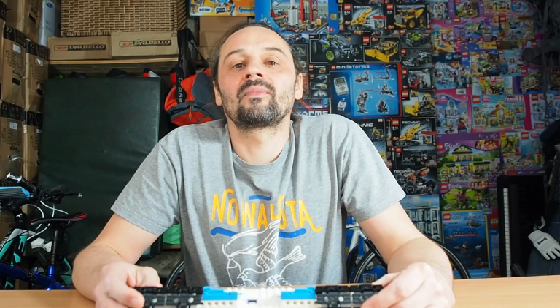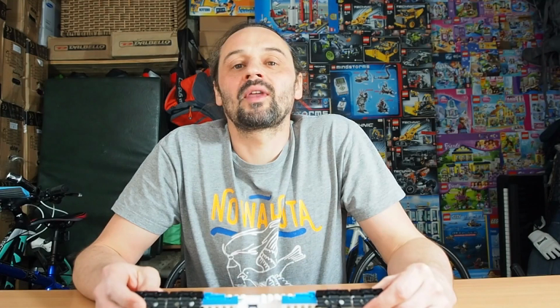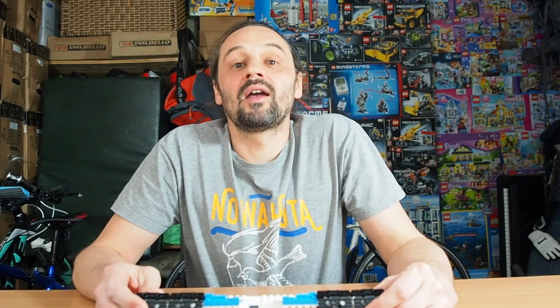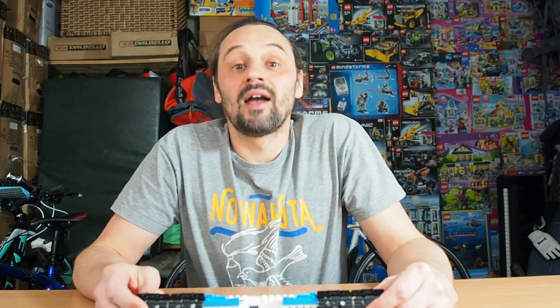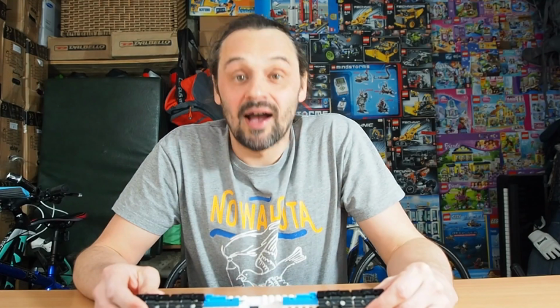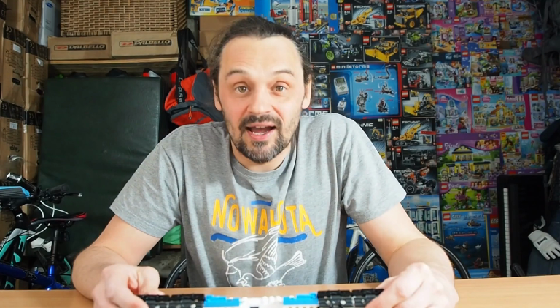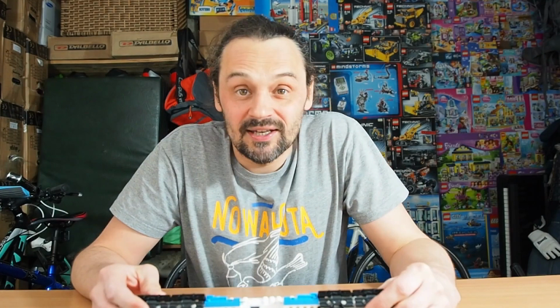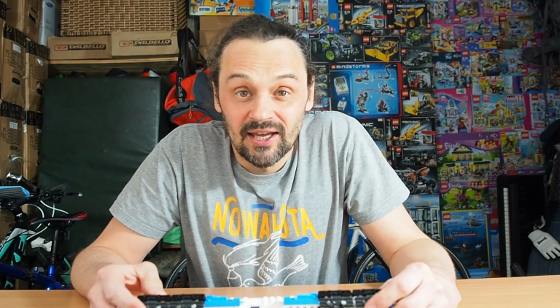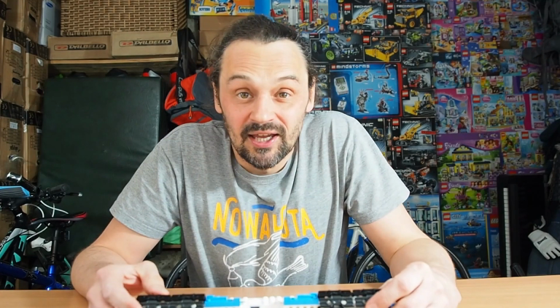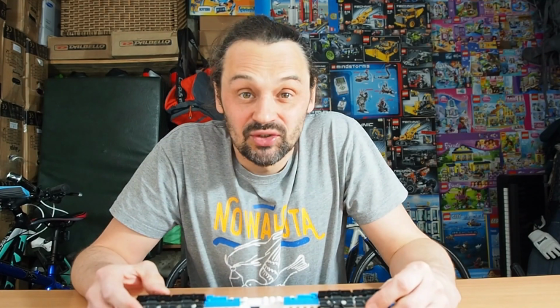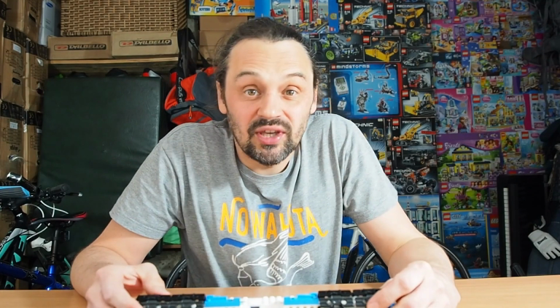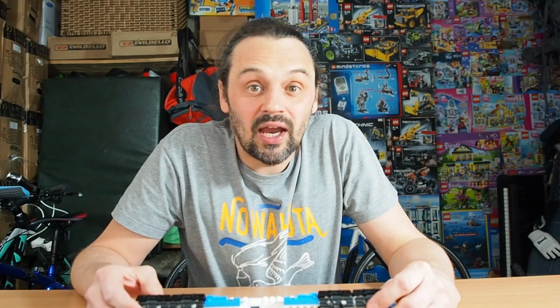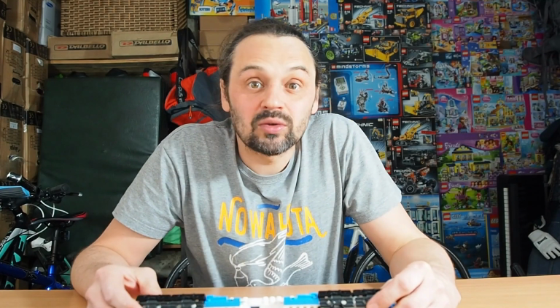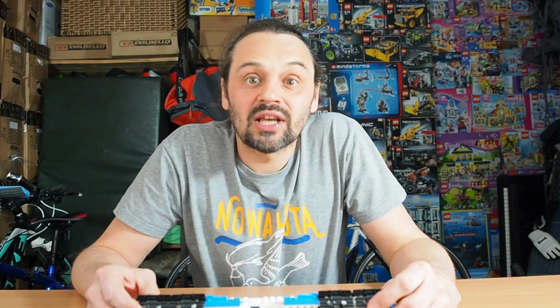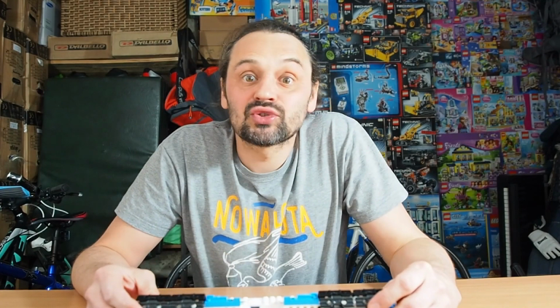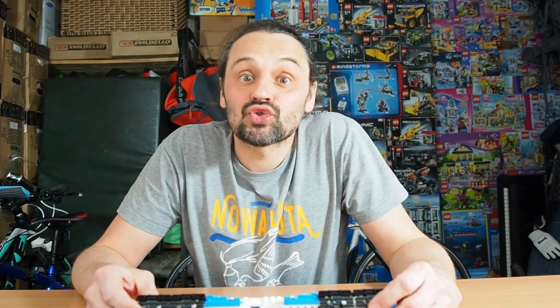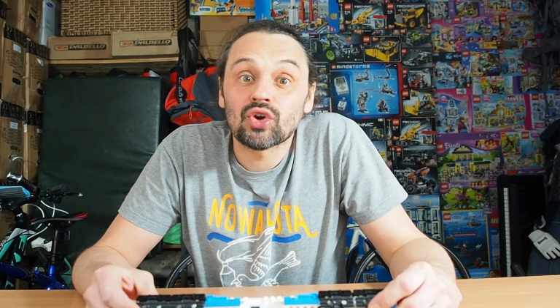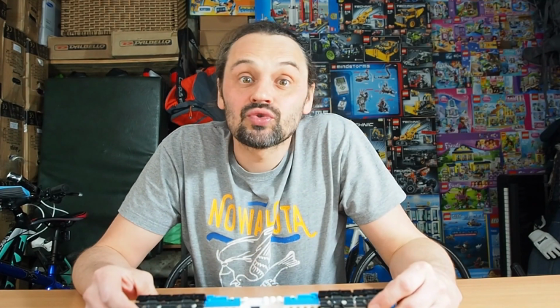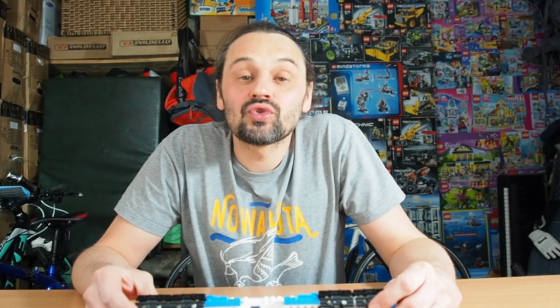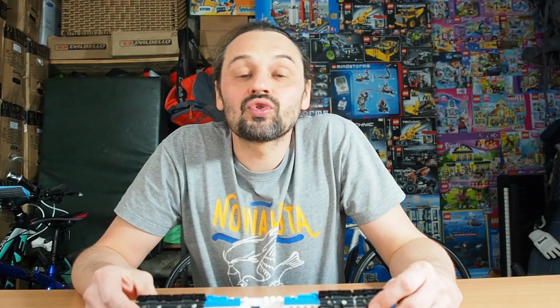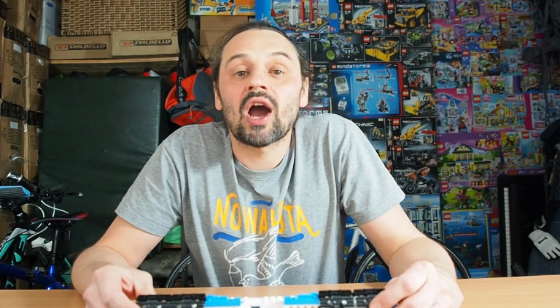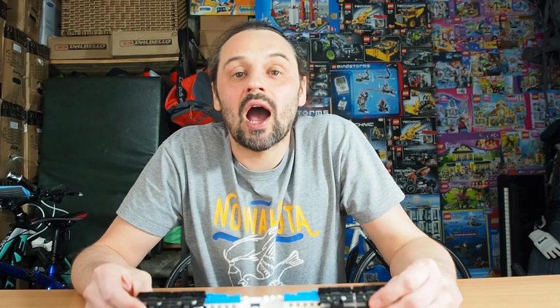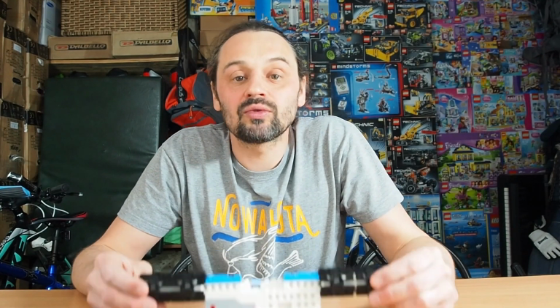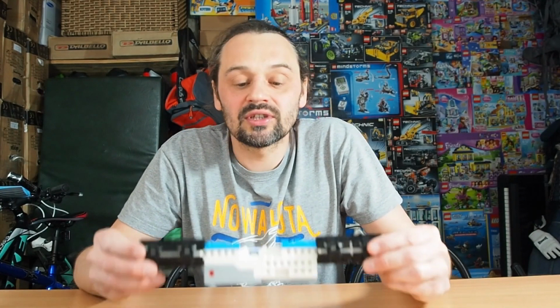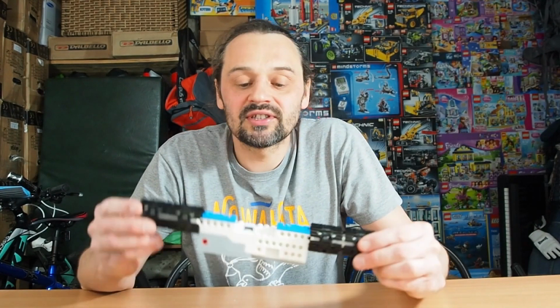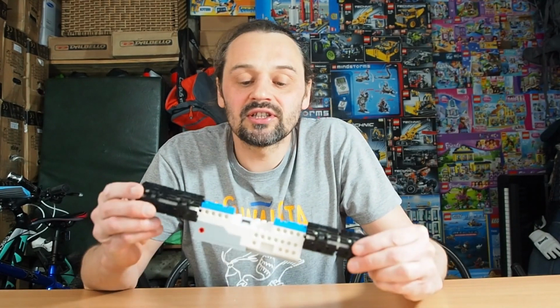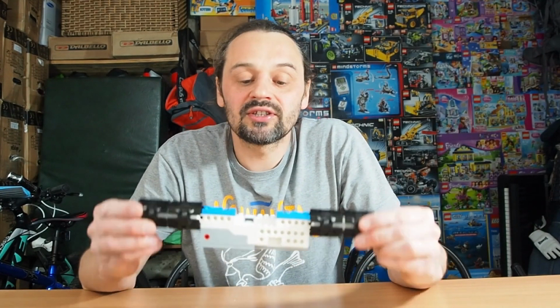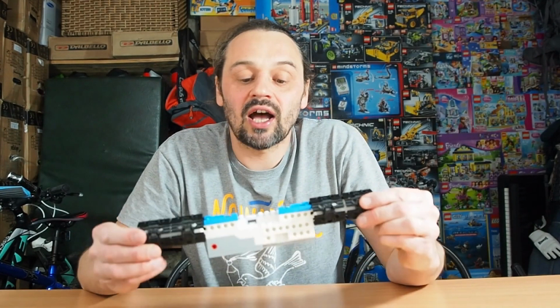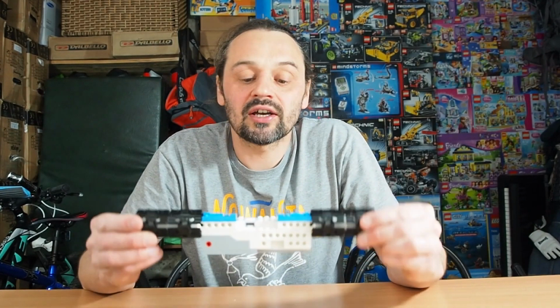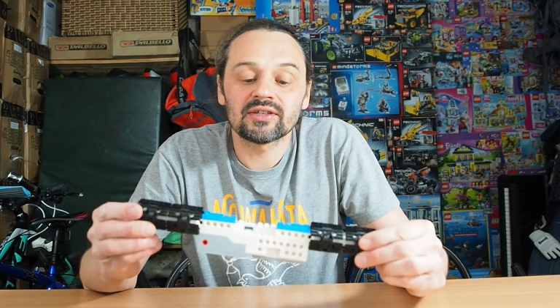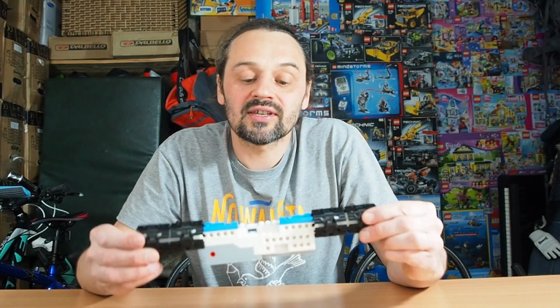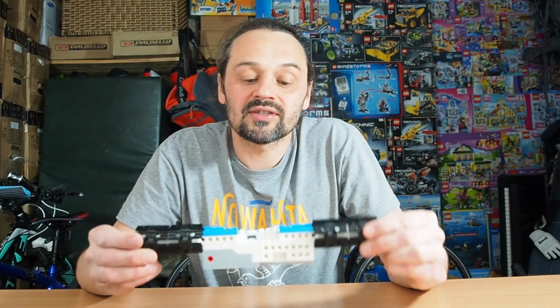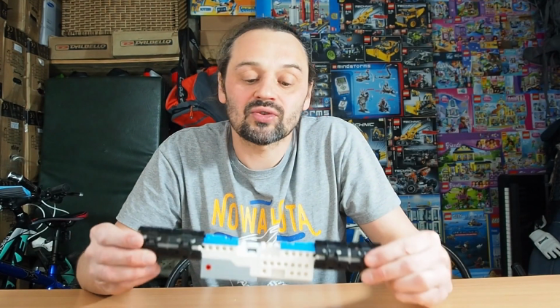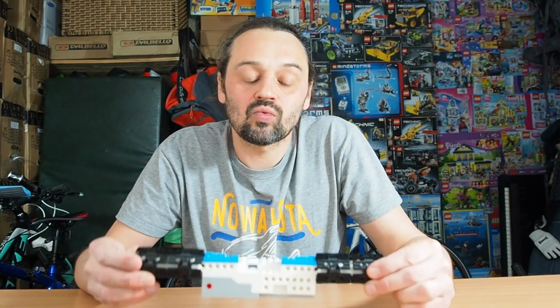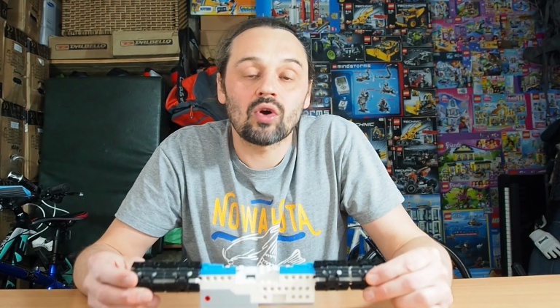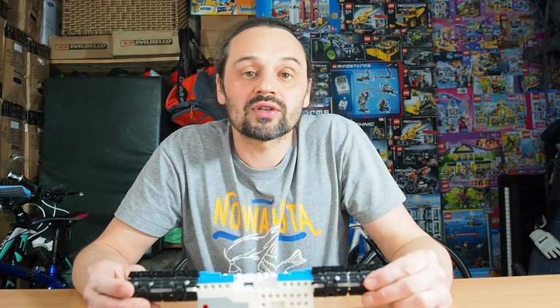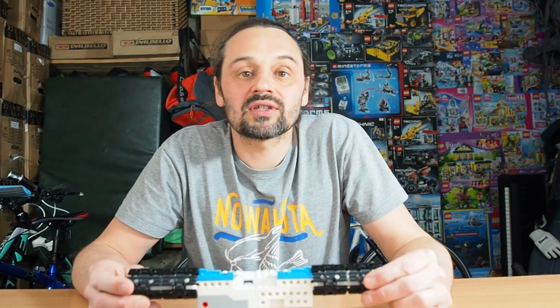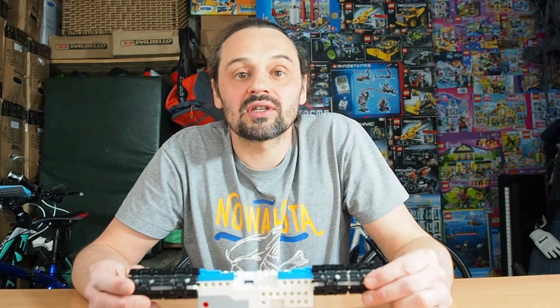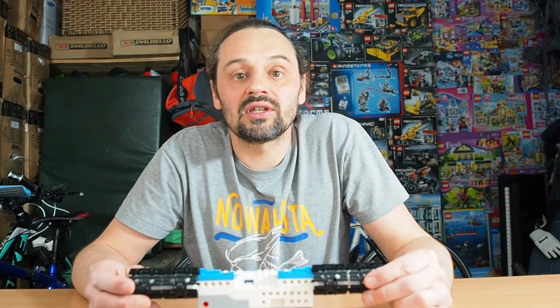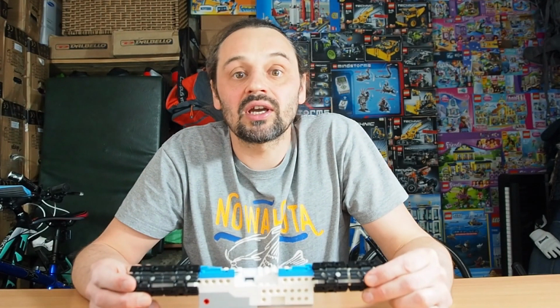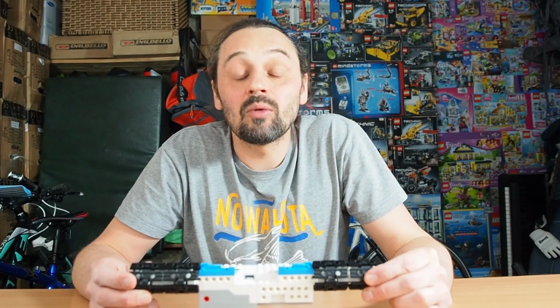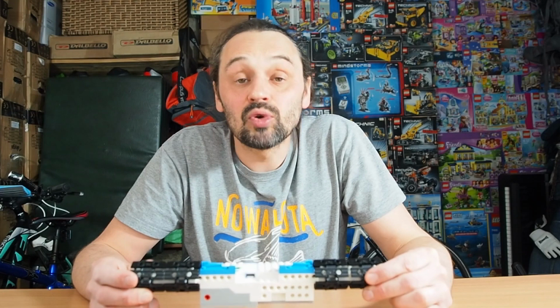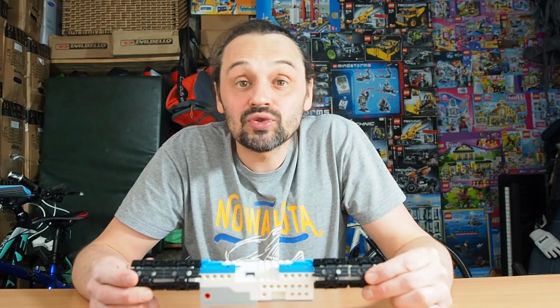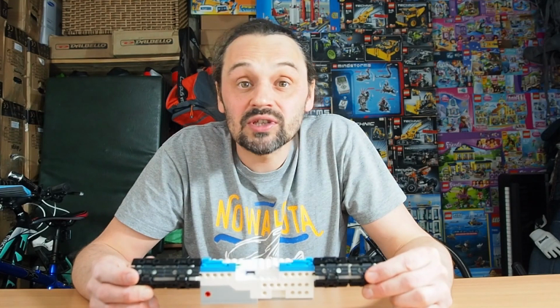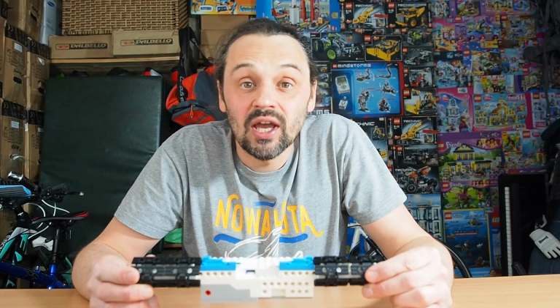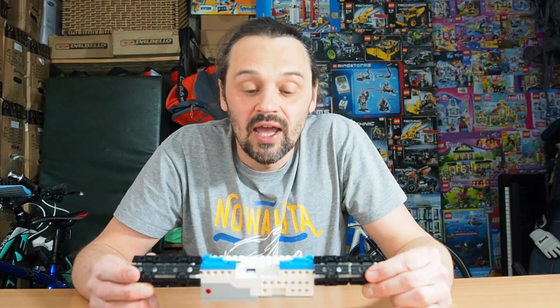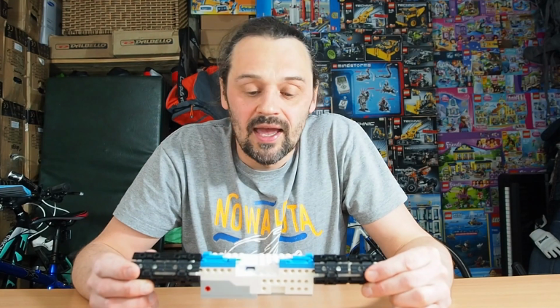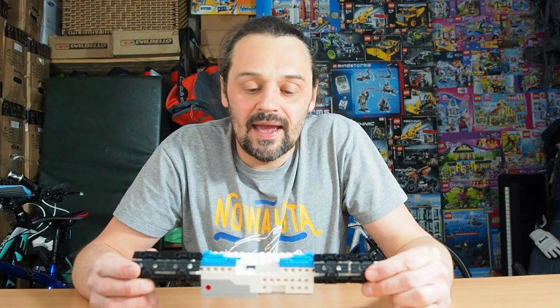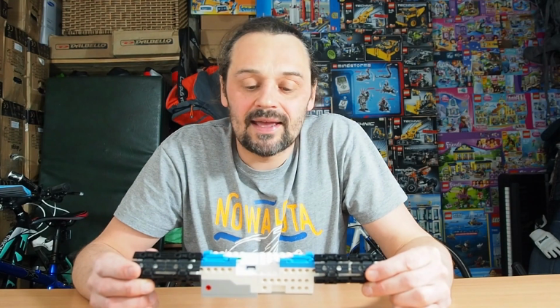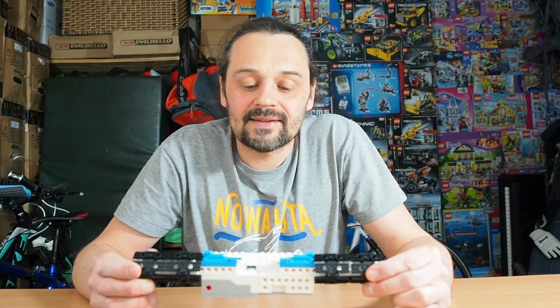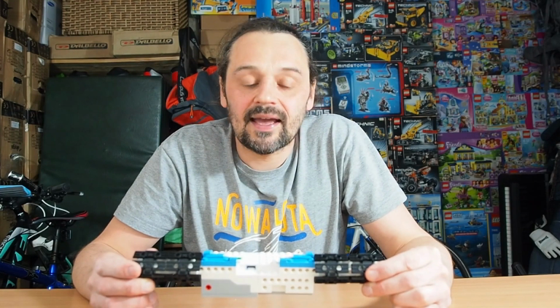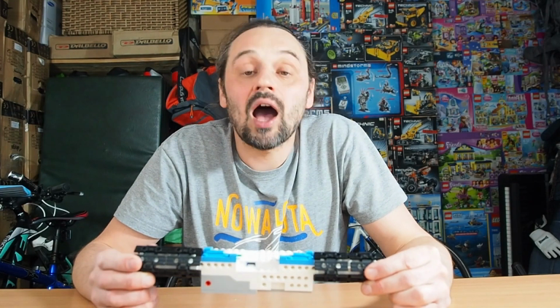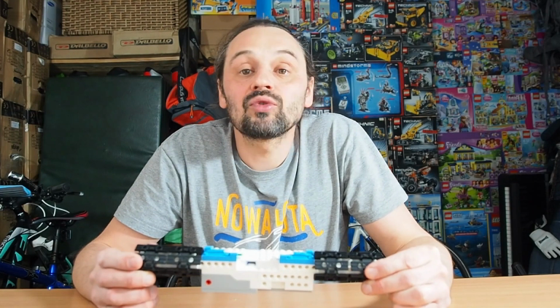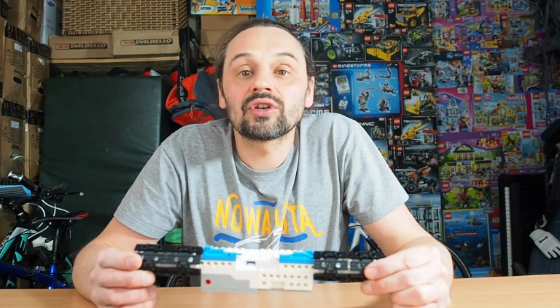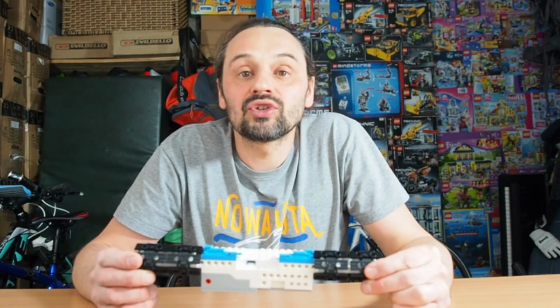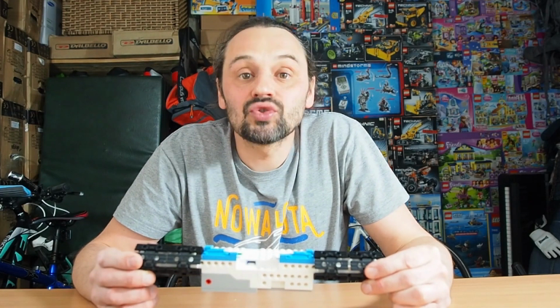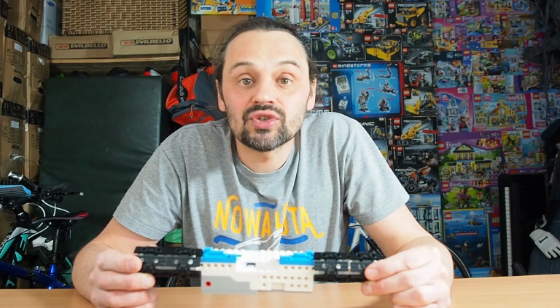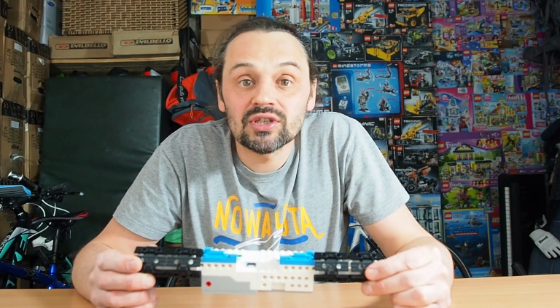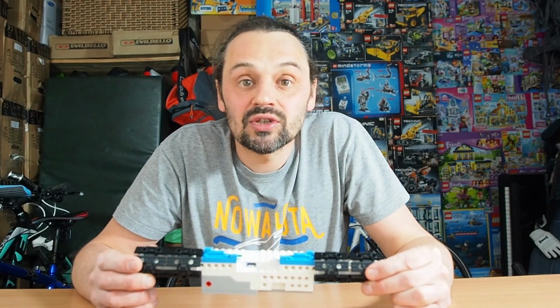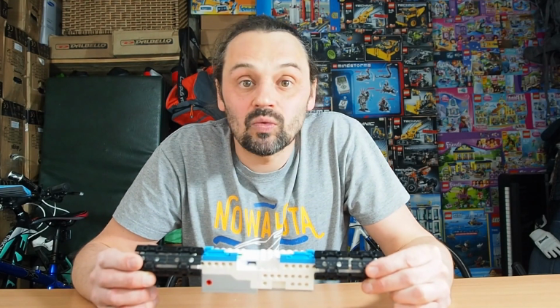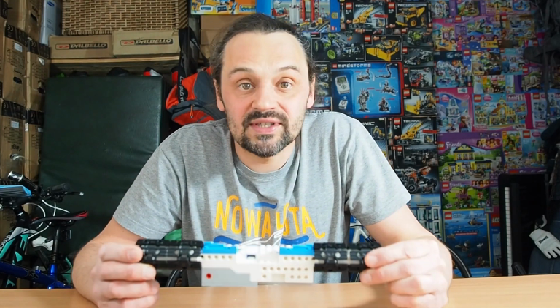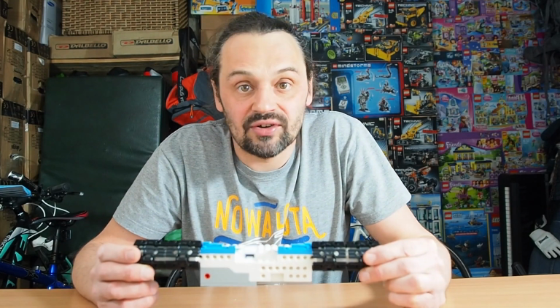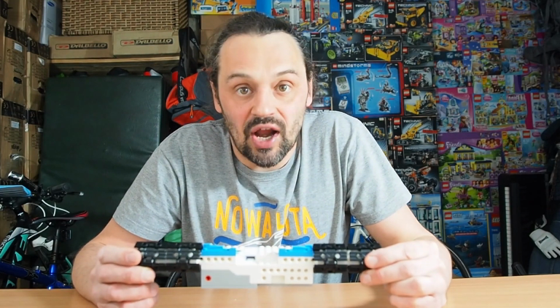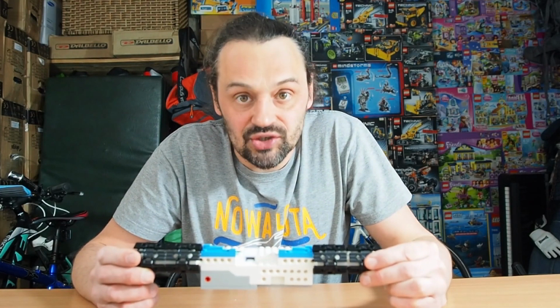Hi! Today I would like to show you how the tilt angle sensor works in LEGO Boost and how you can use it with Scratch.